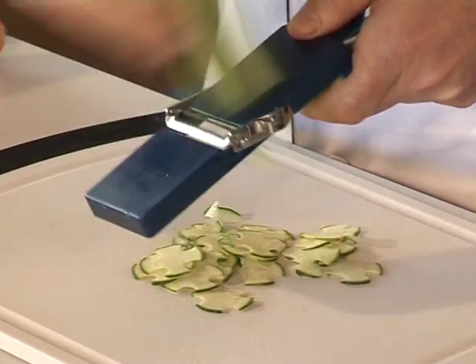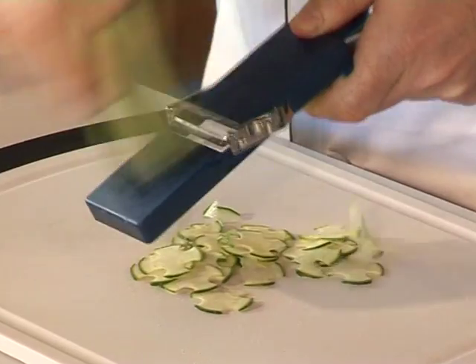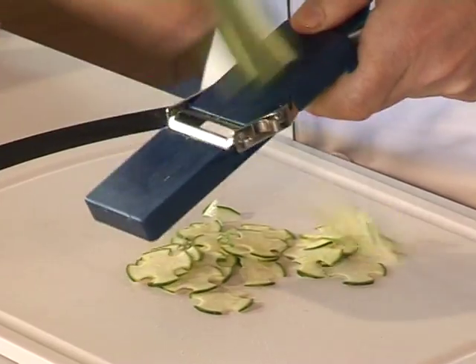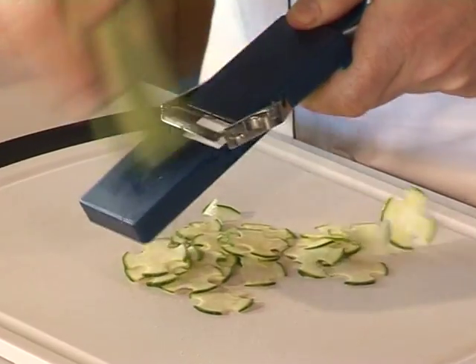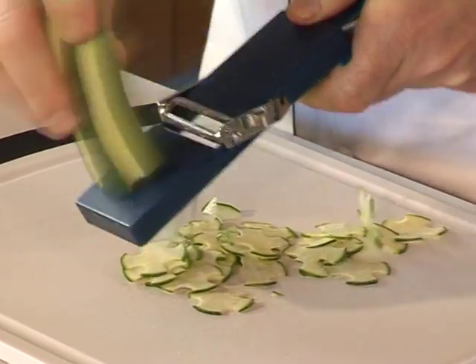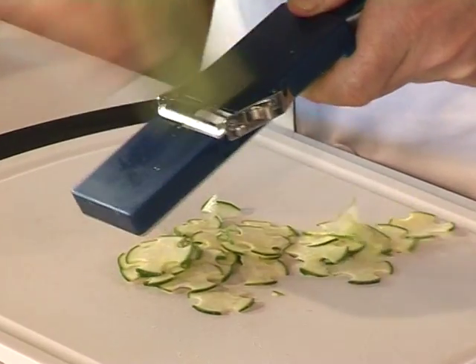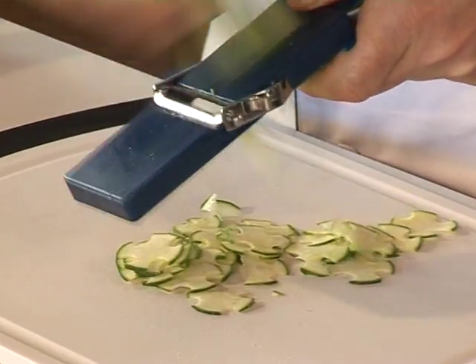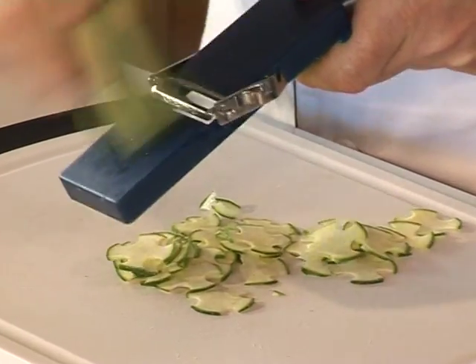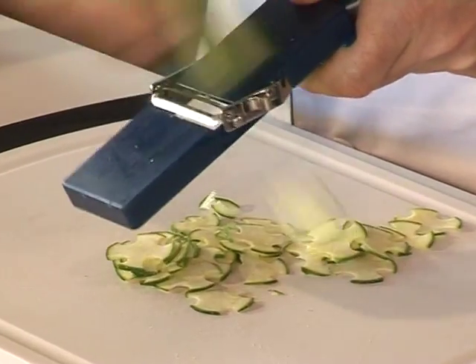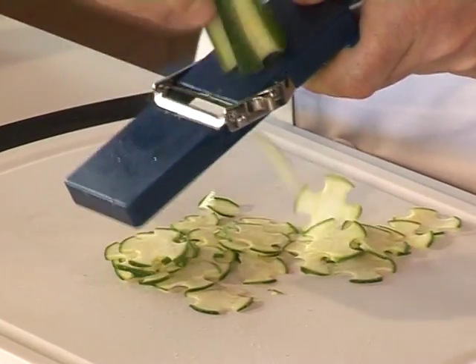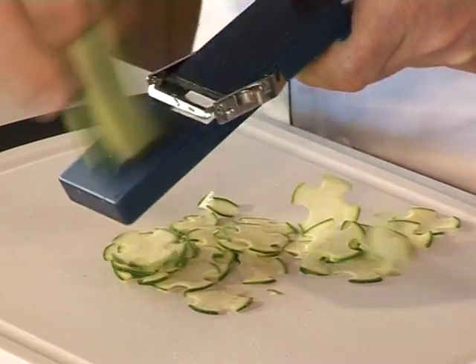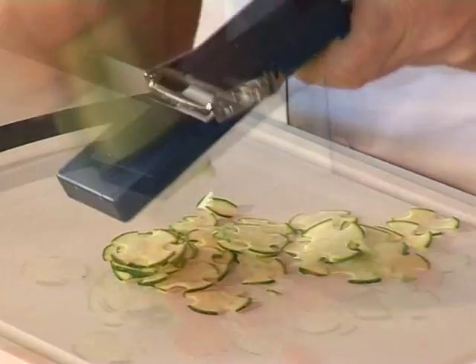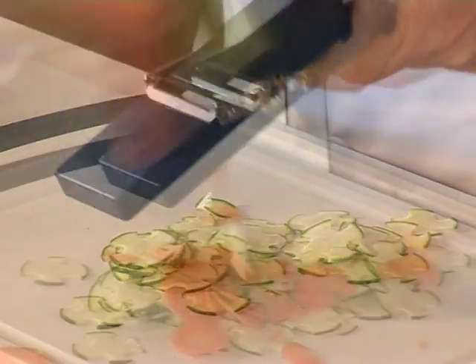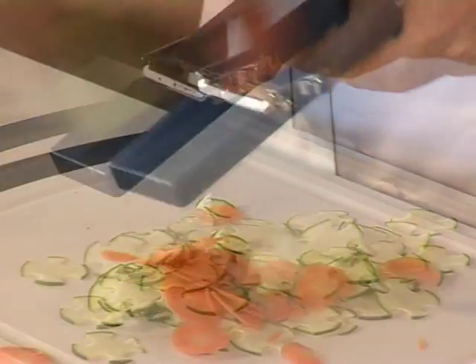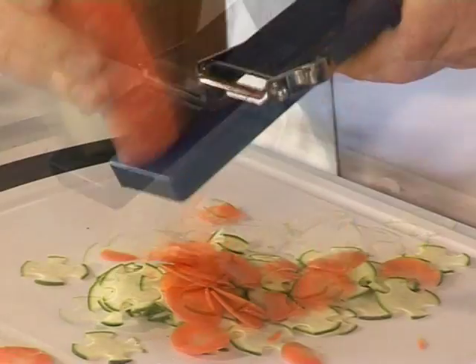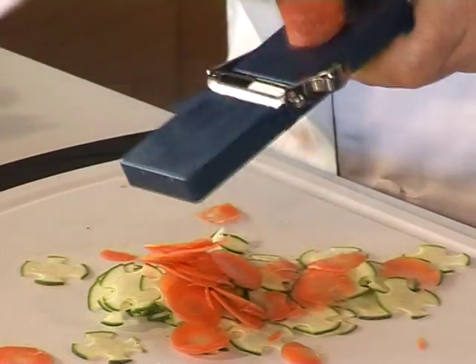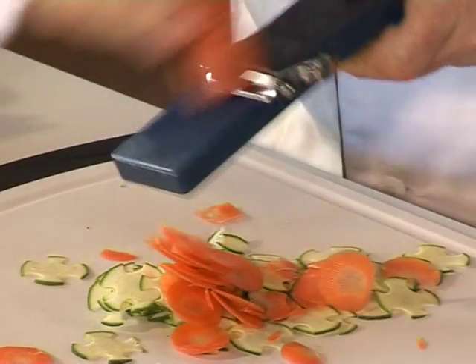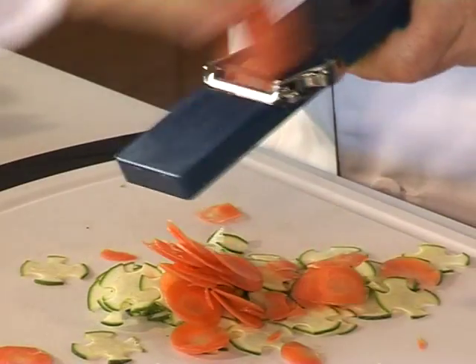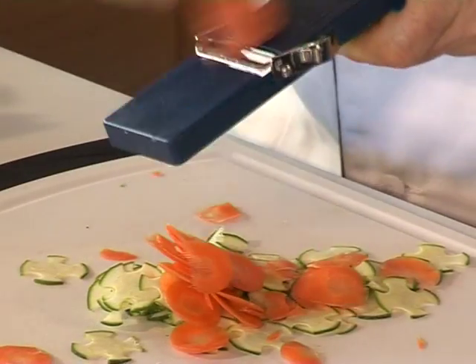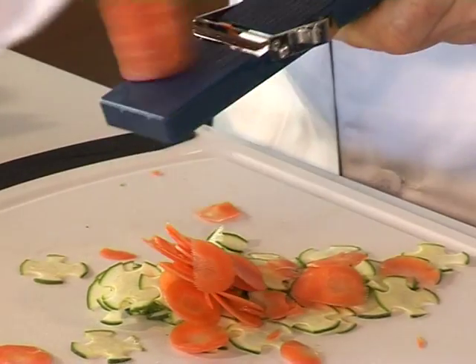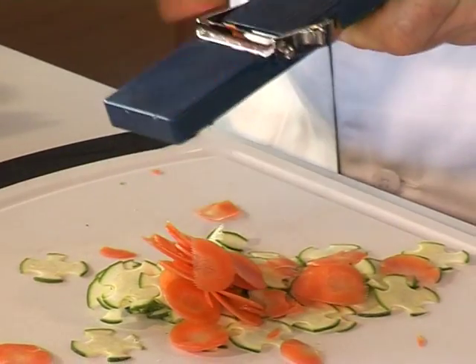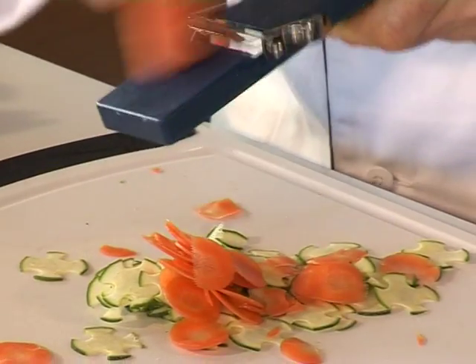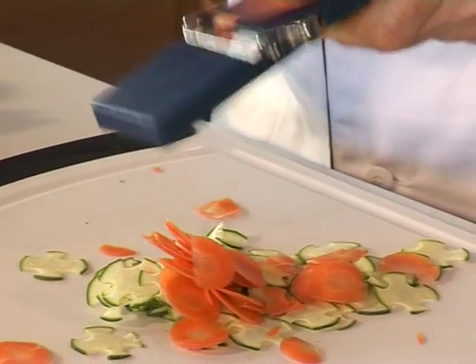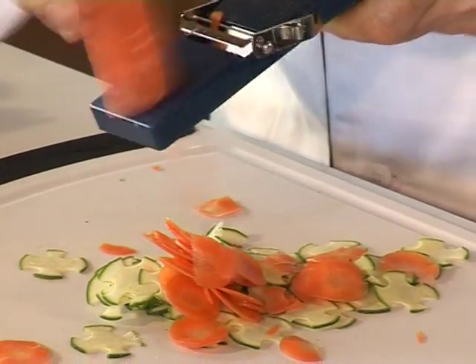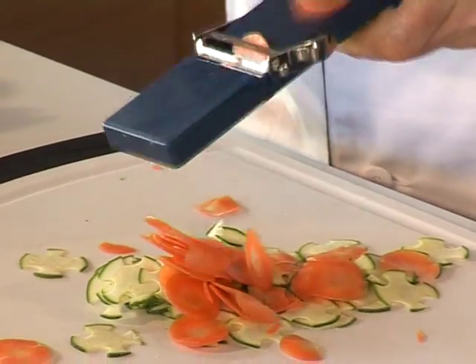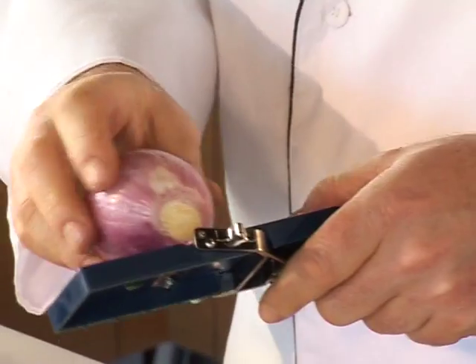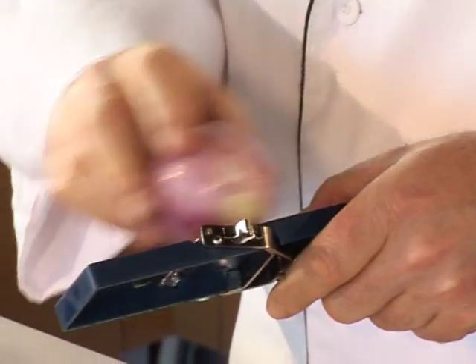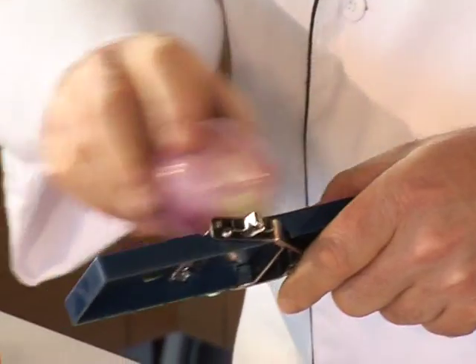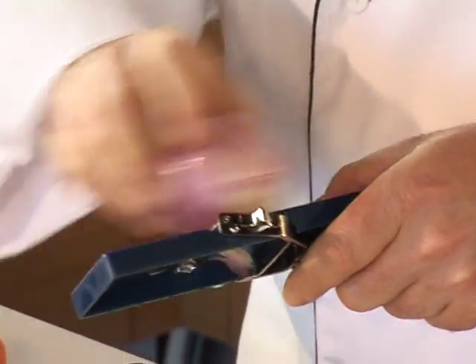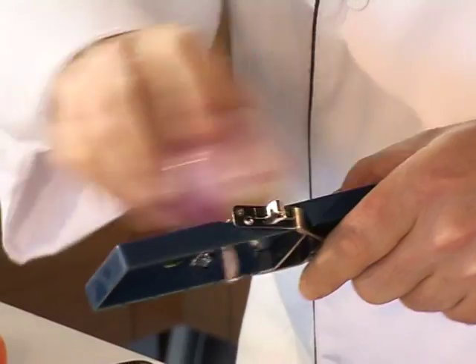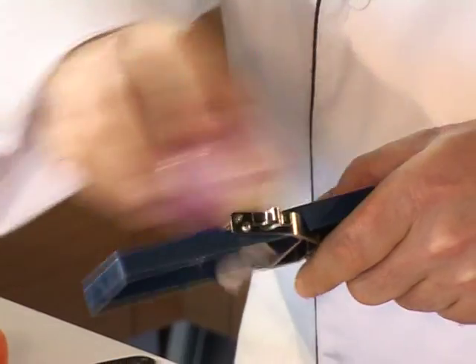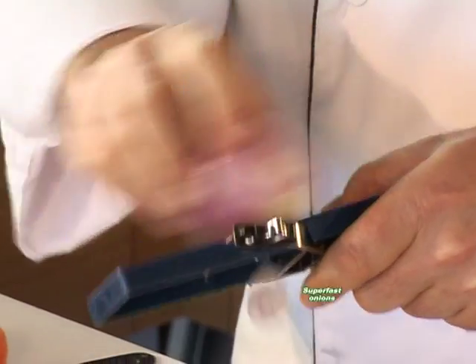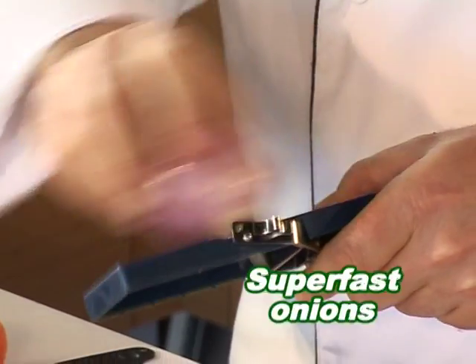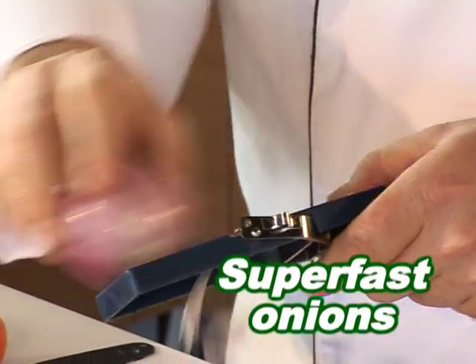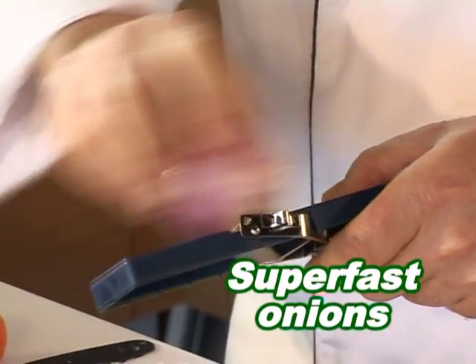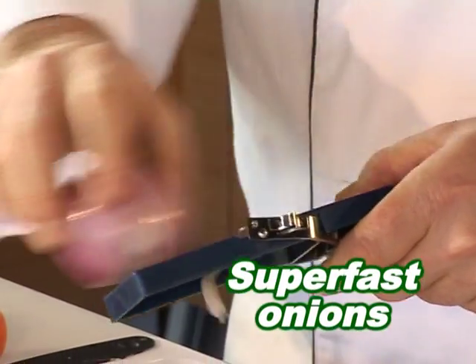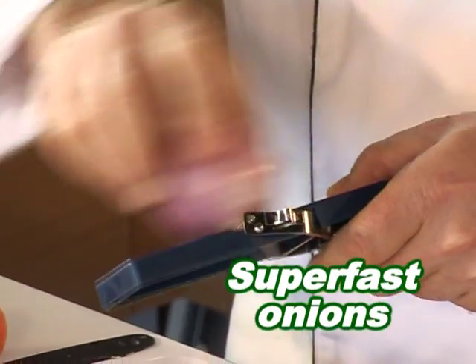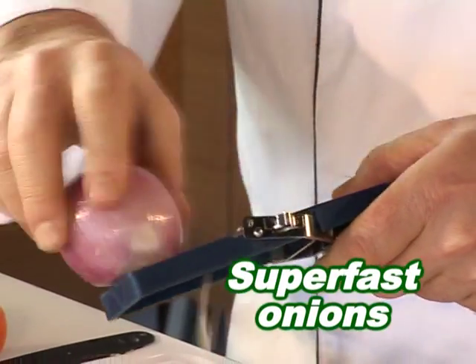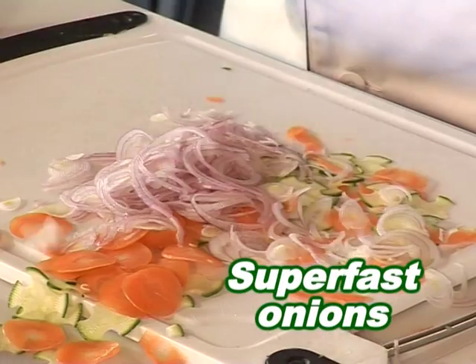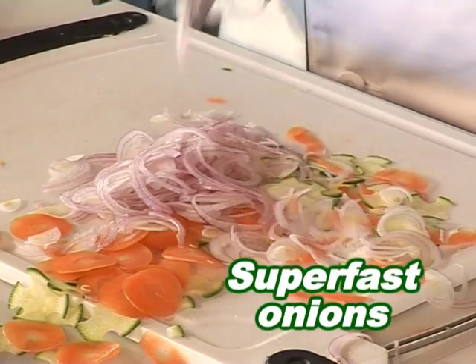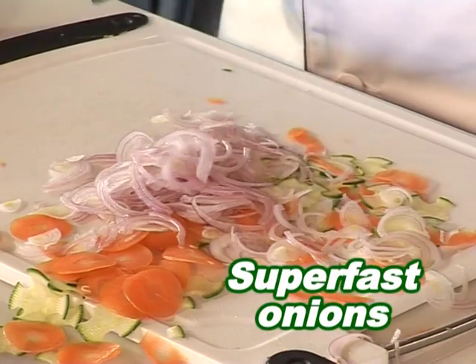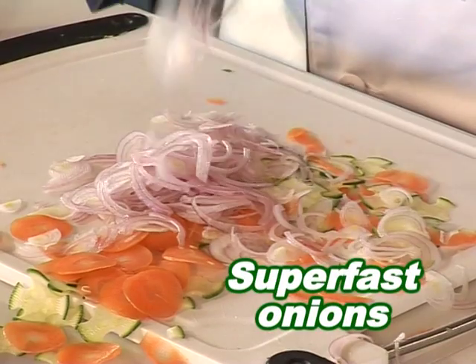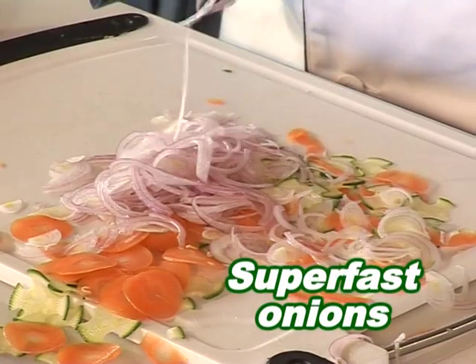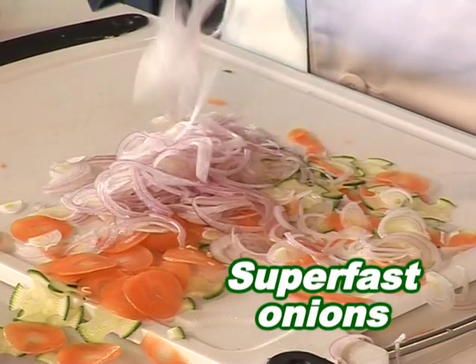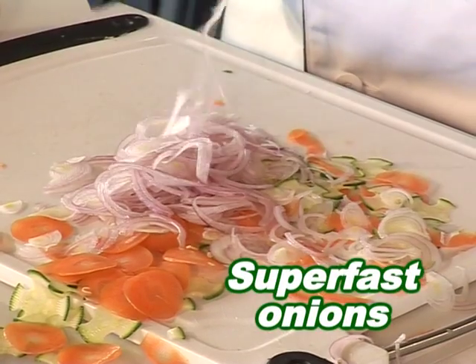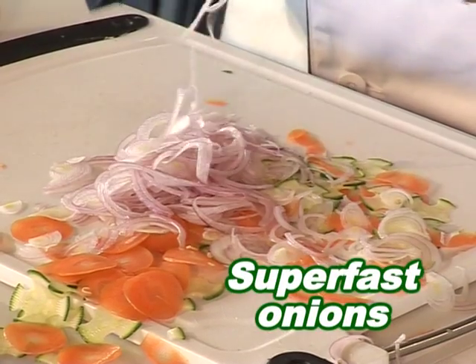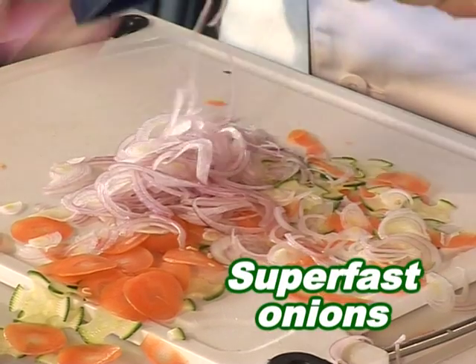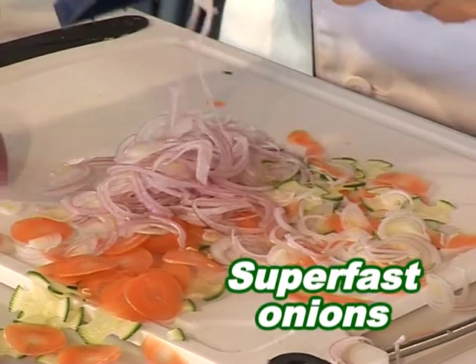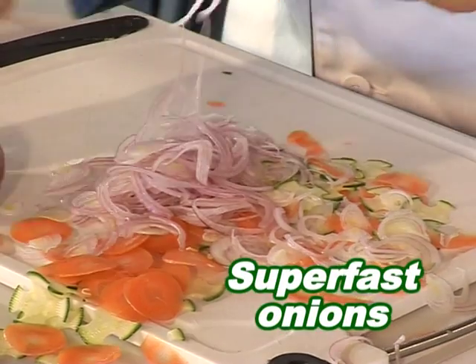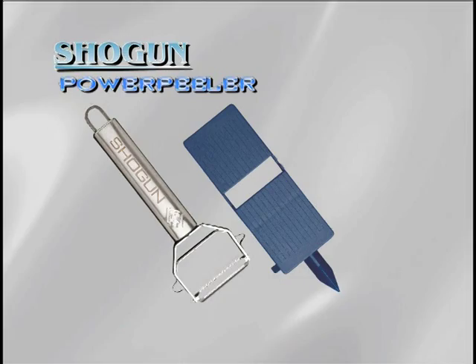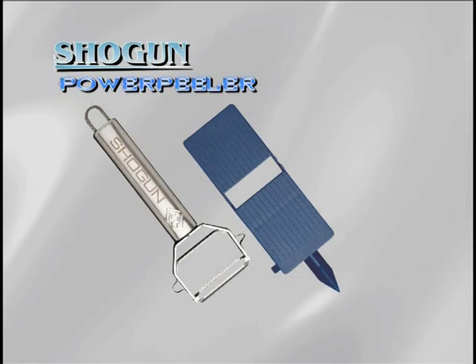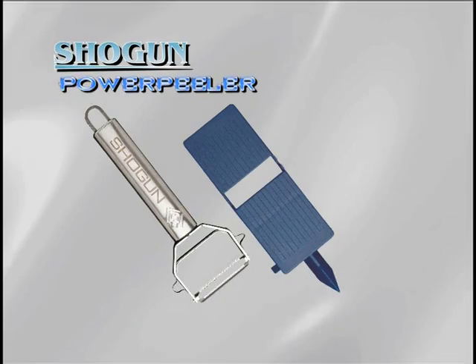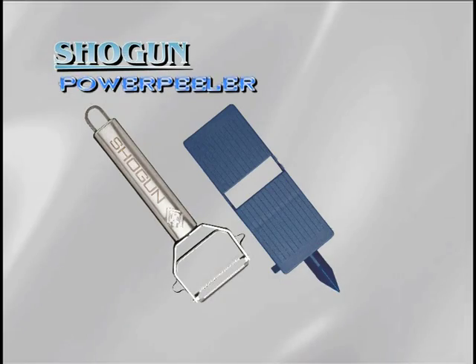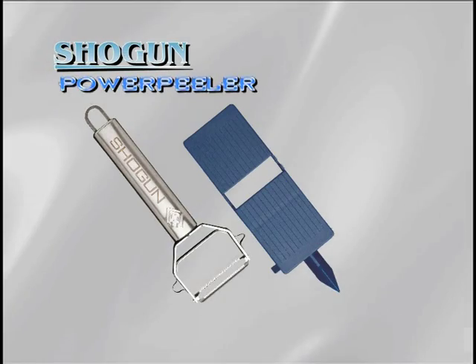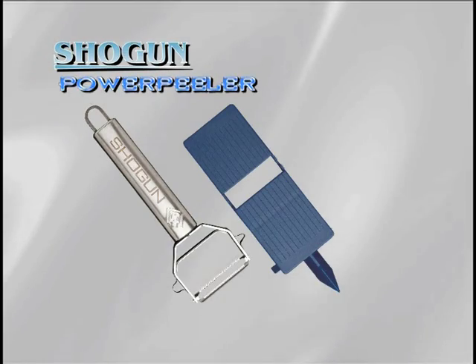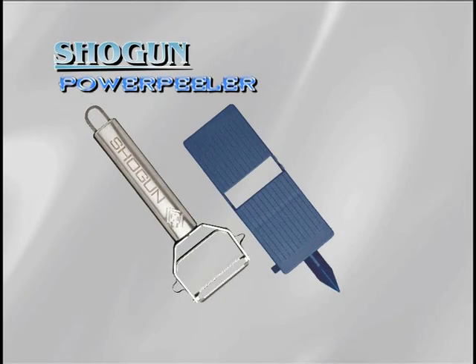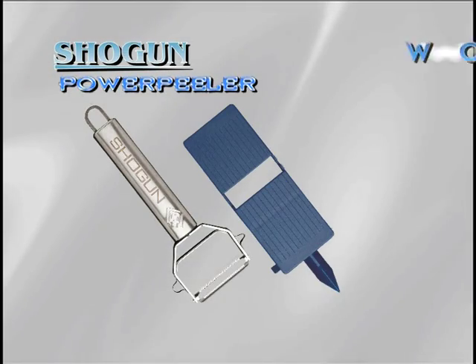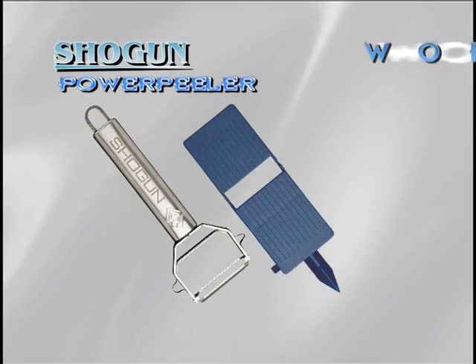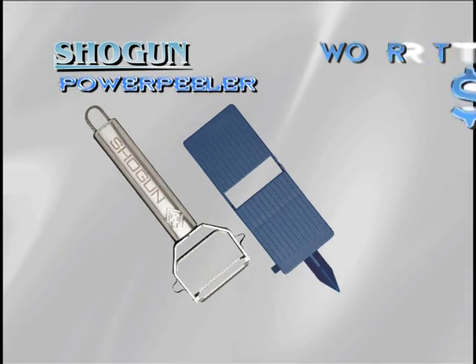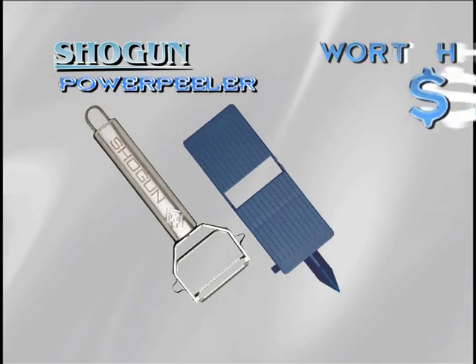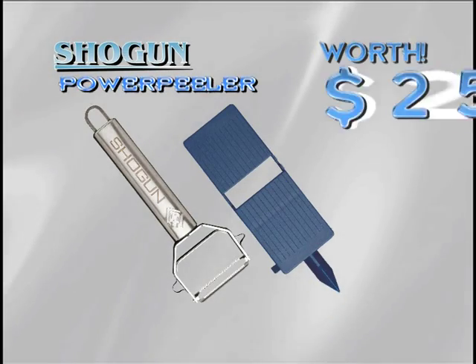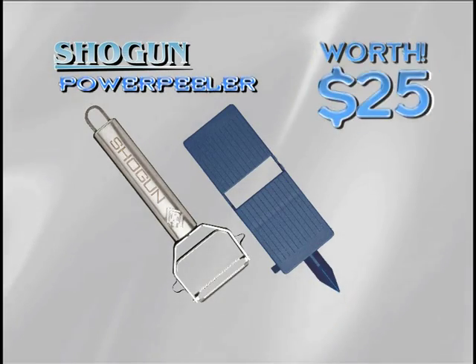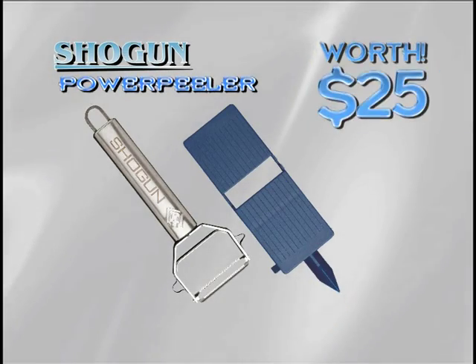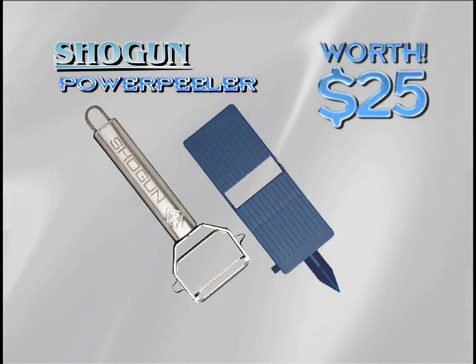Perfect paper thin slices that'll melt in your mouth. Onions so fast you won't have time to cry. The Shogun is worth $25.